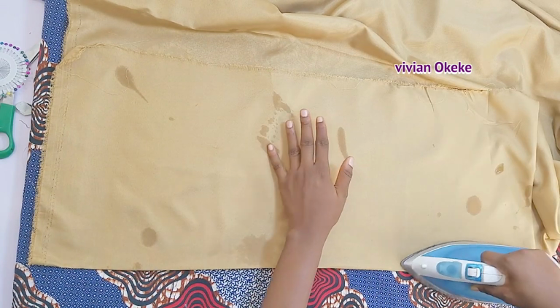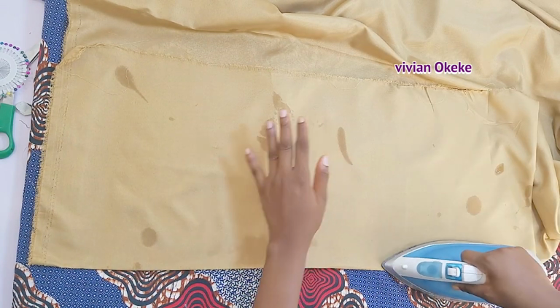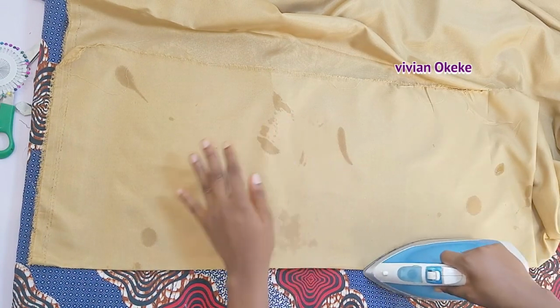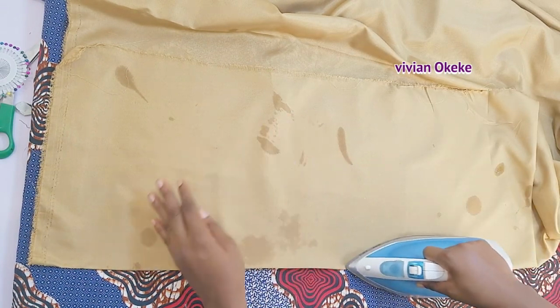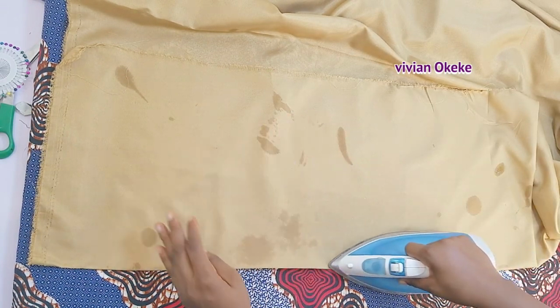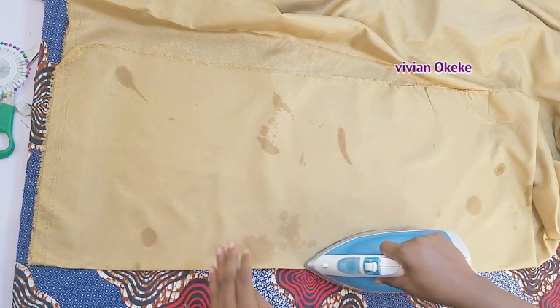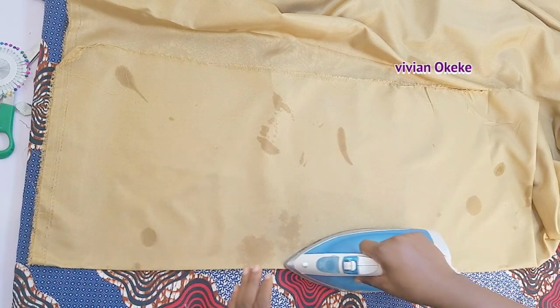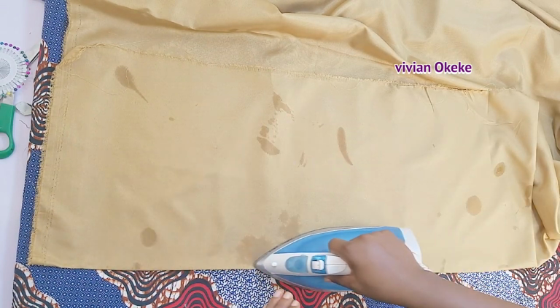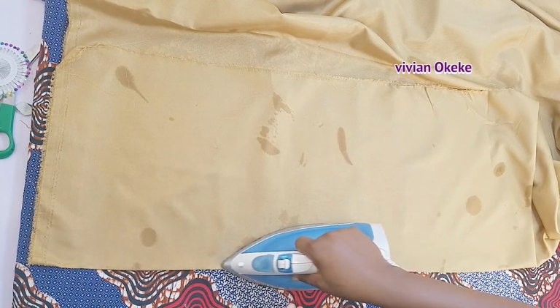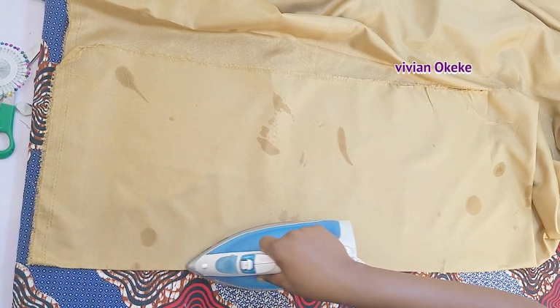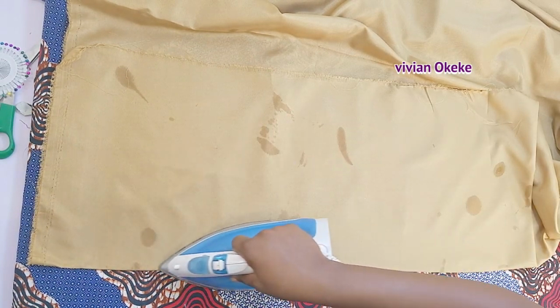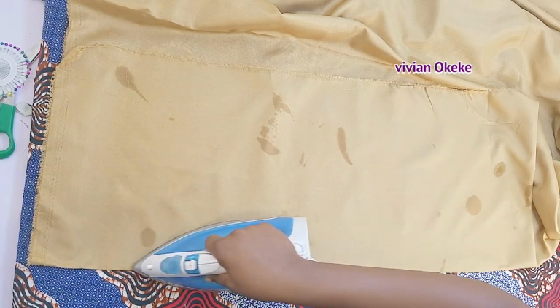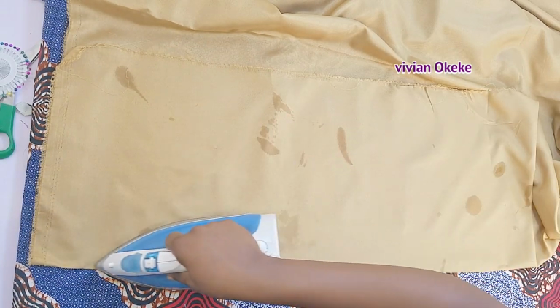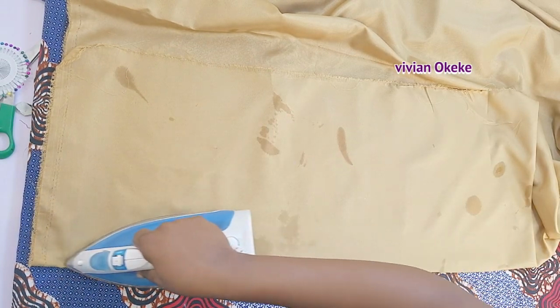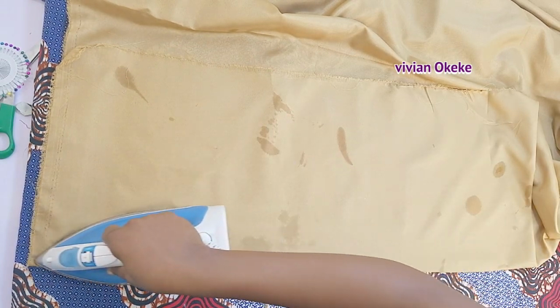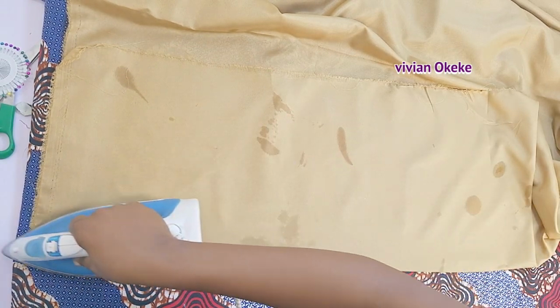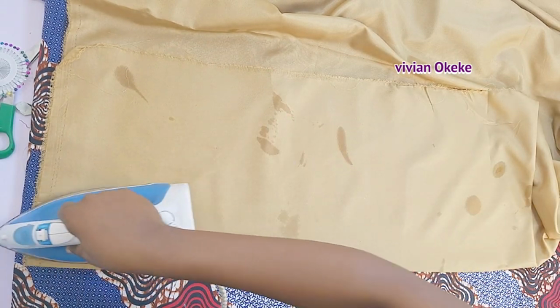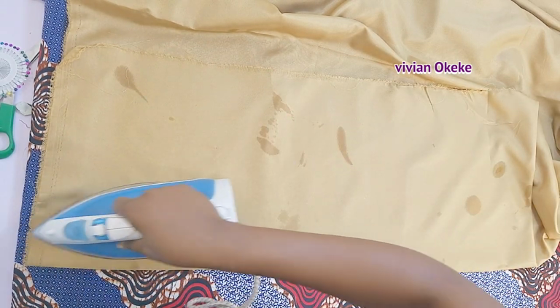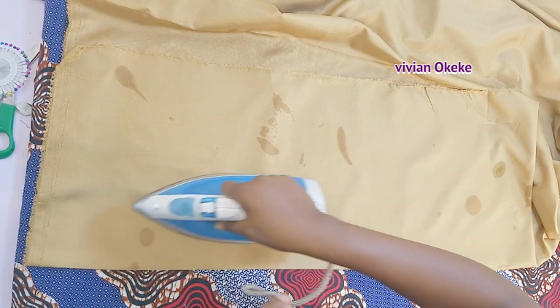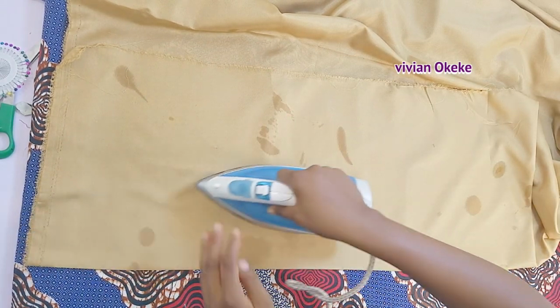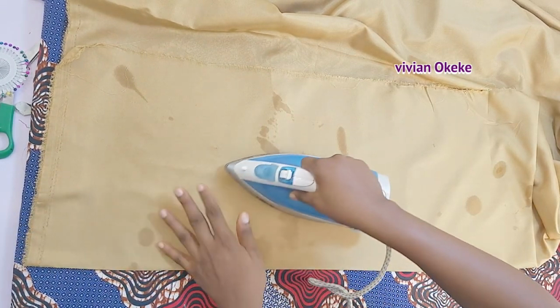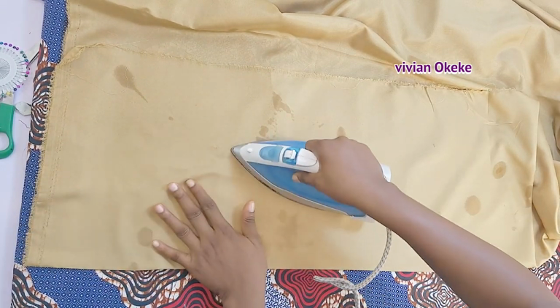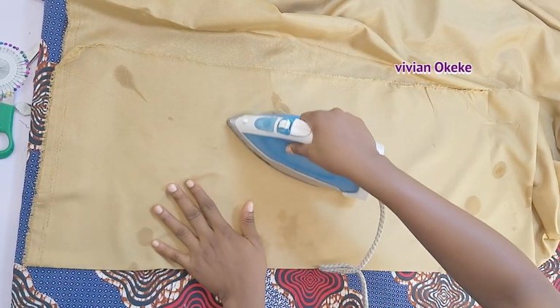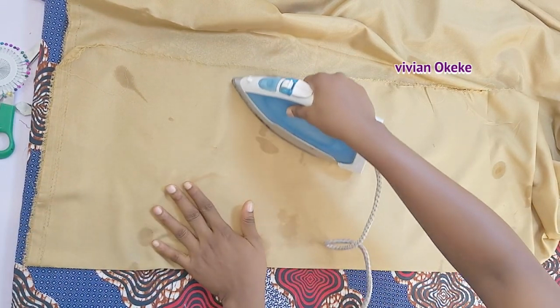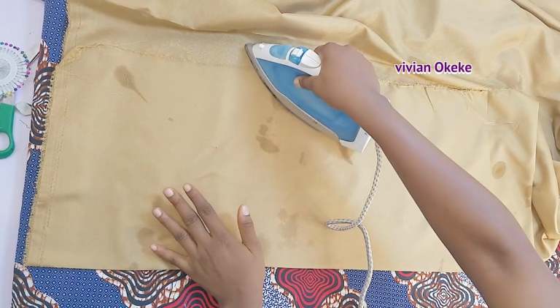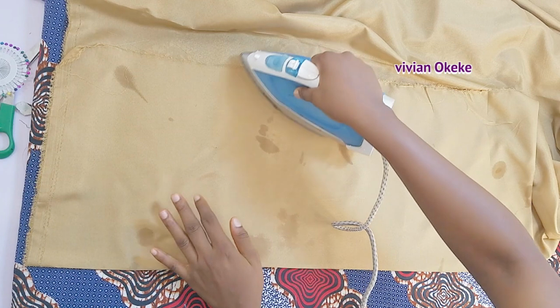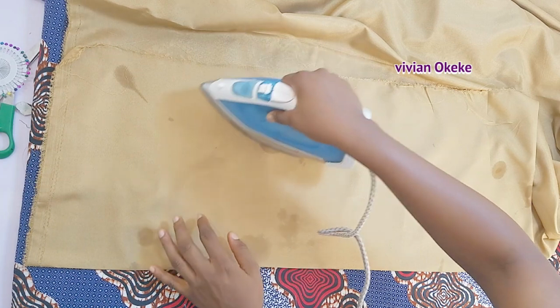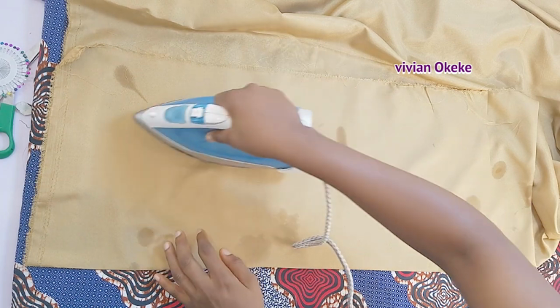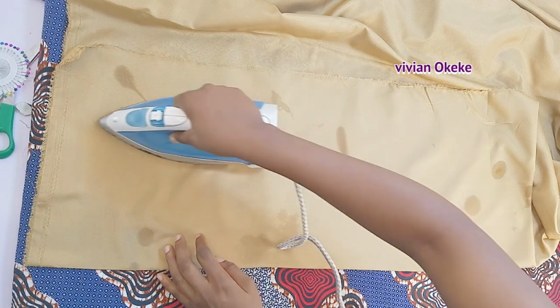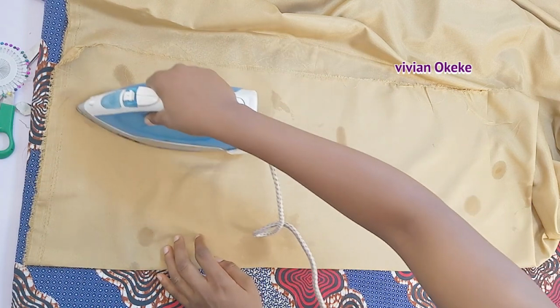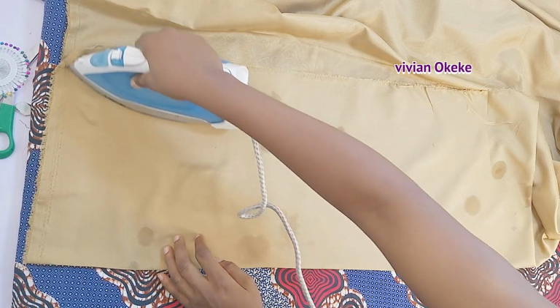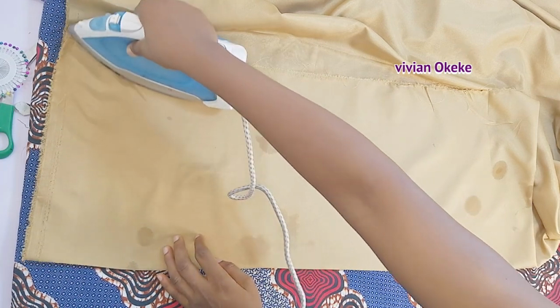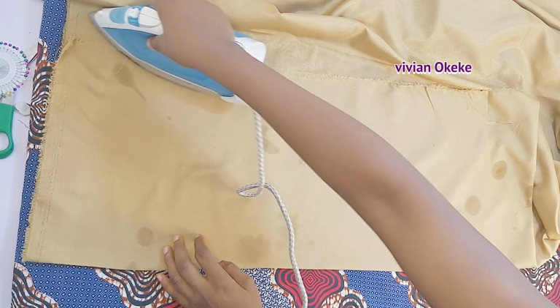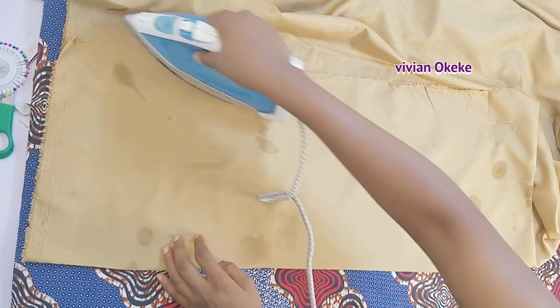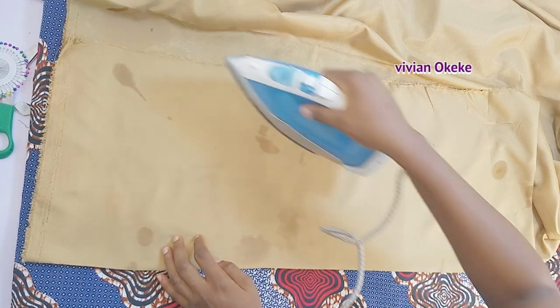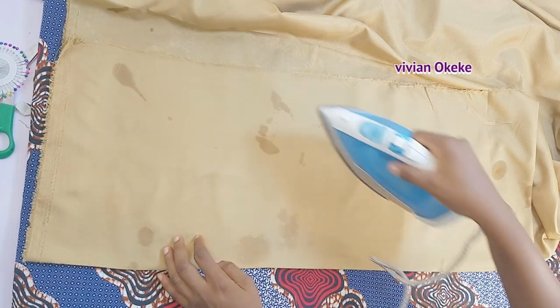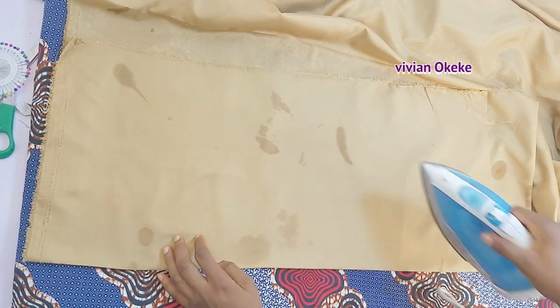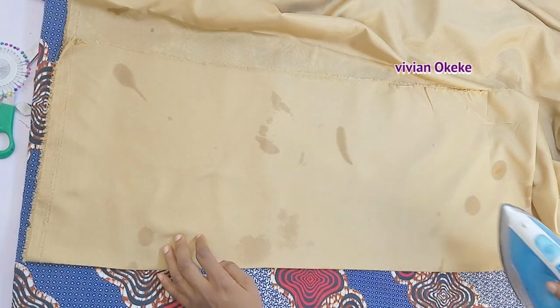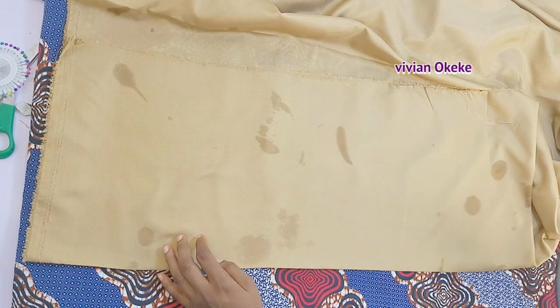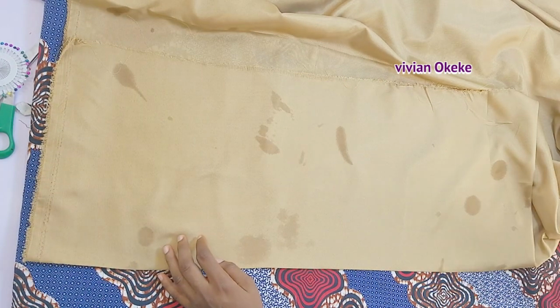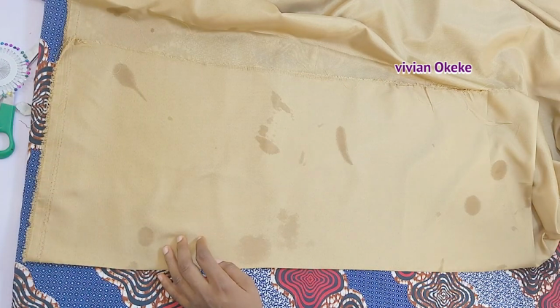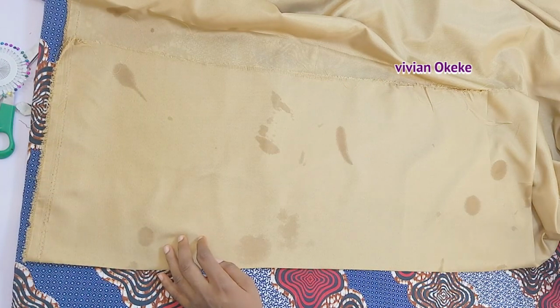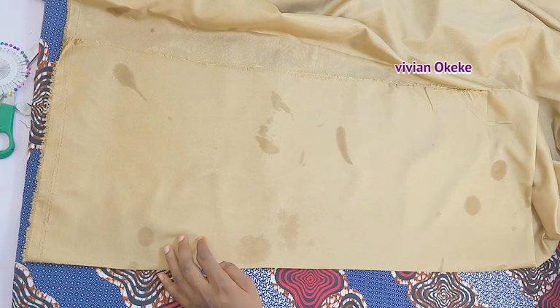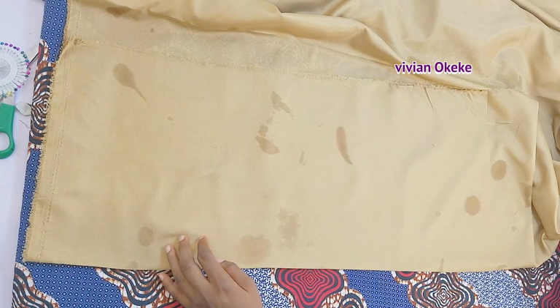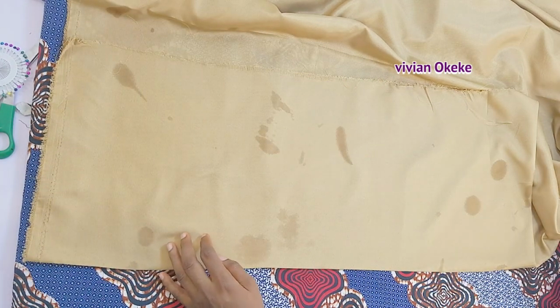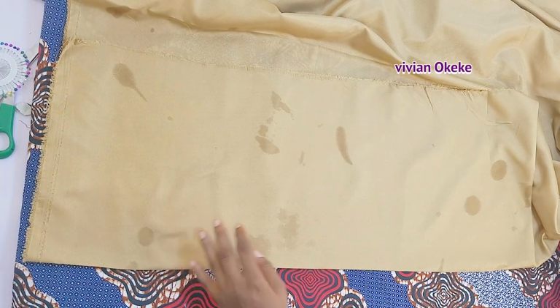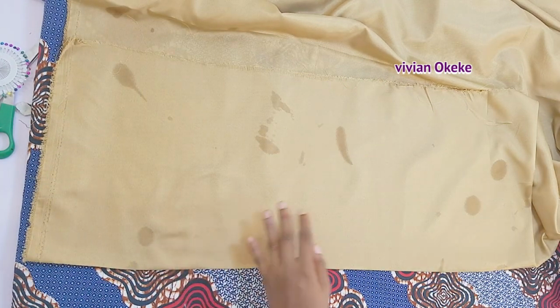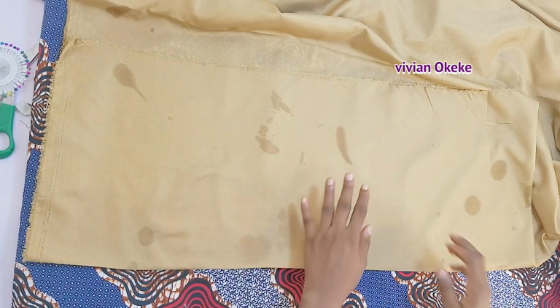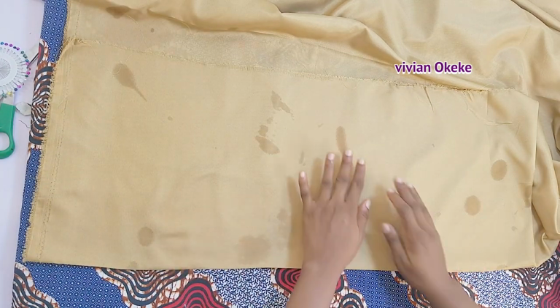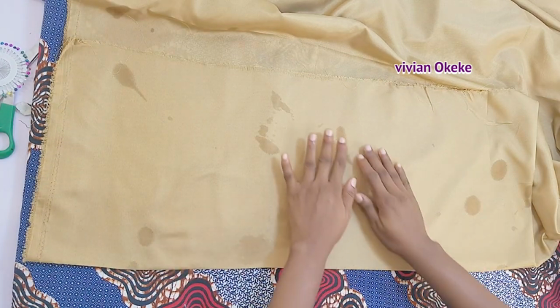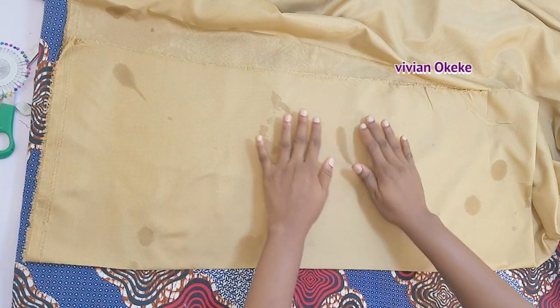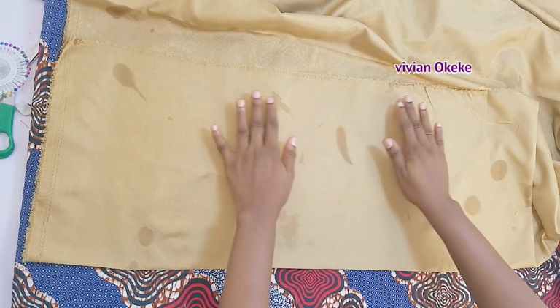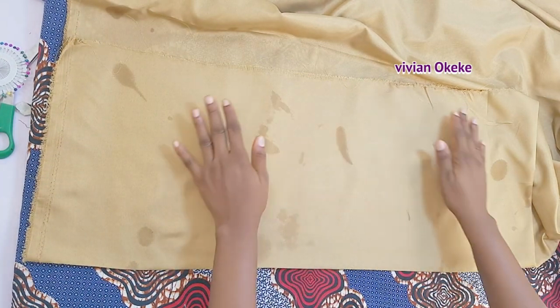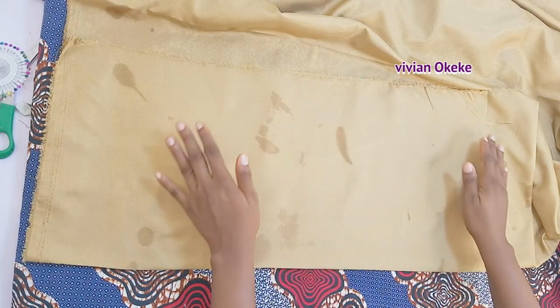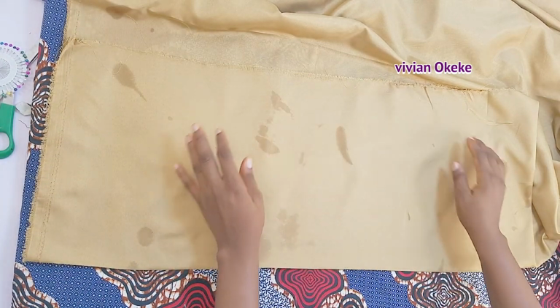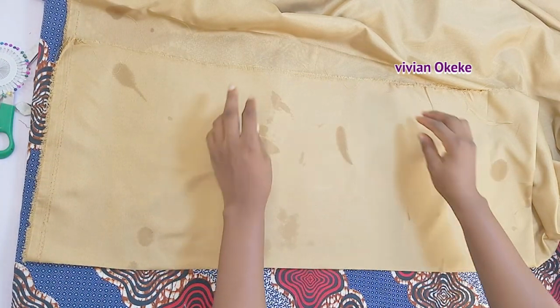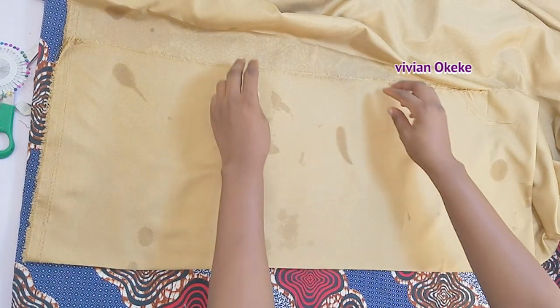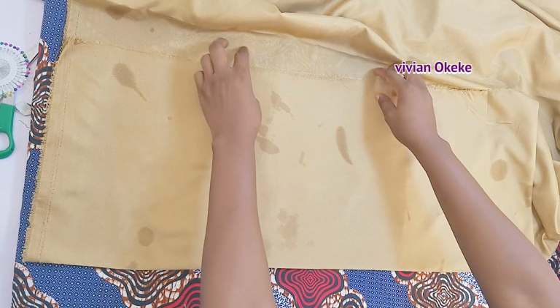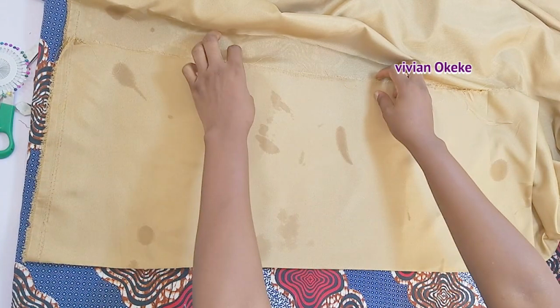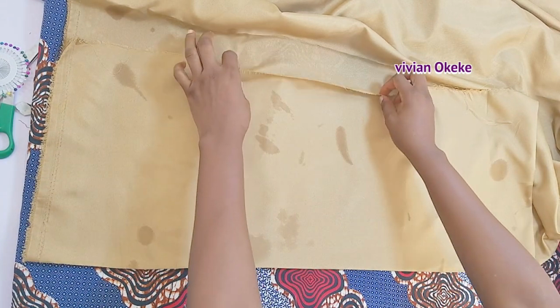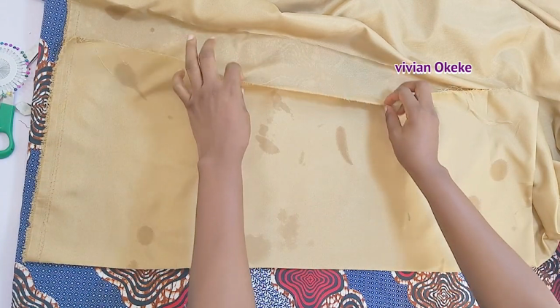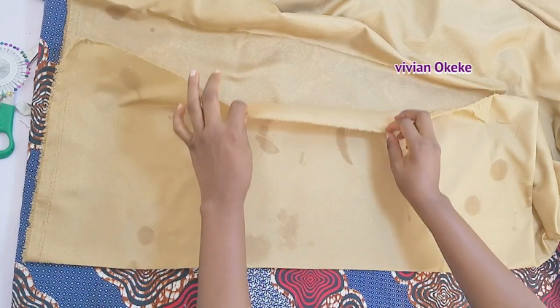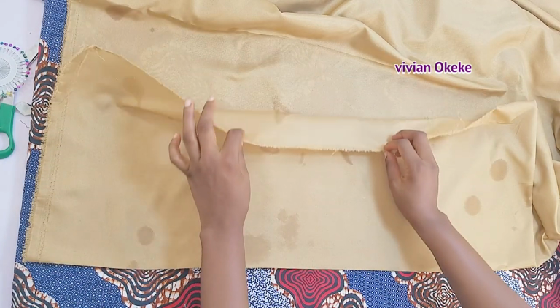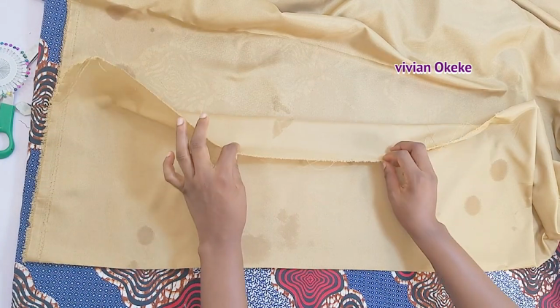I'm ironing the fabric right now. Iron to make sure everywhere lays flat — especially if you're a beginner, this step is for you. Iron your fabric and make sure everywhere lays flat before you go to the next step.